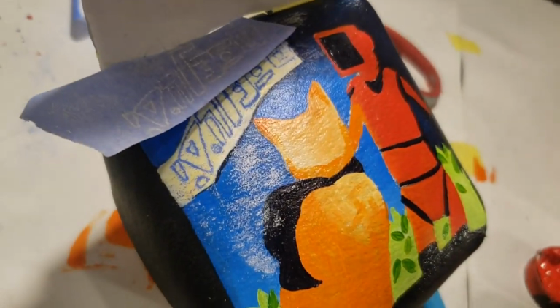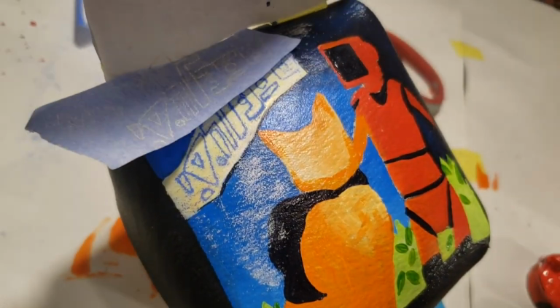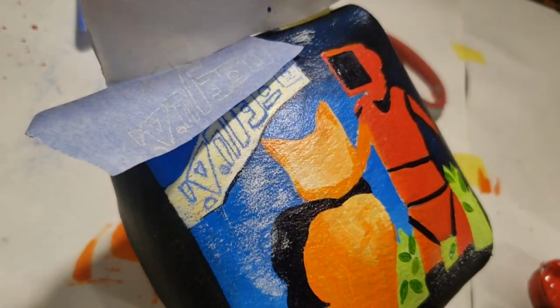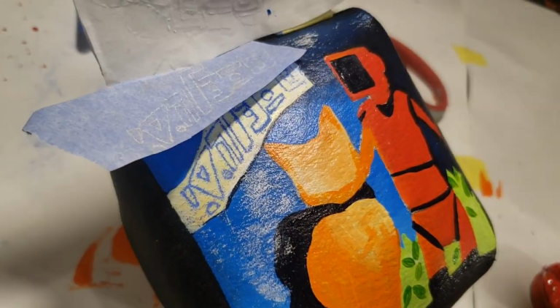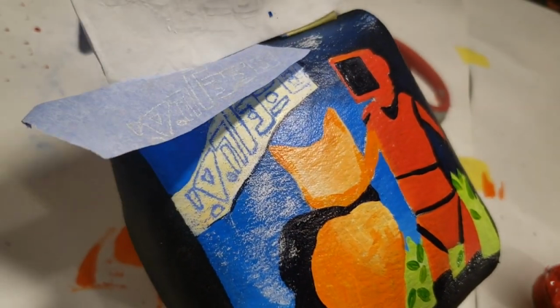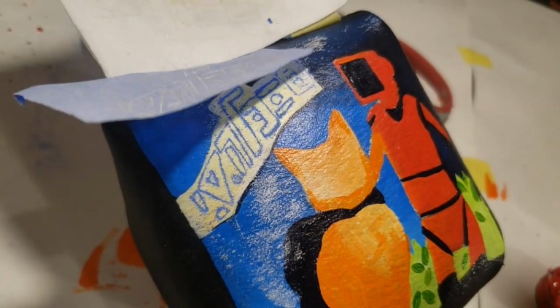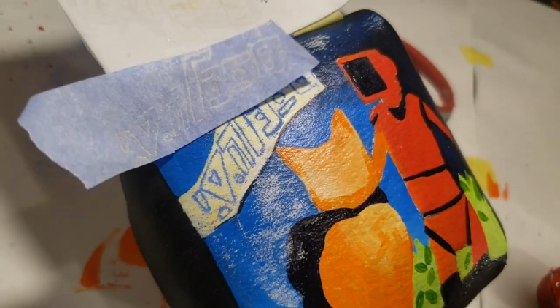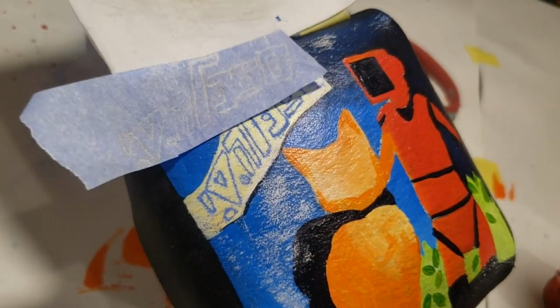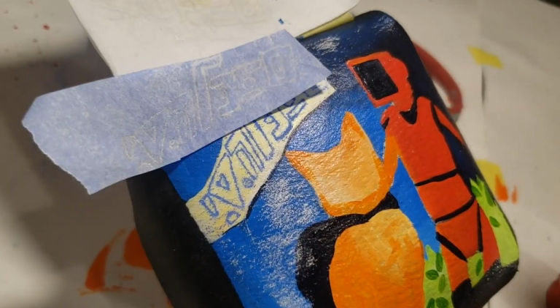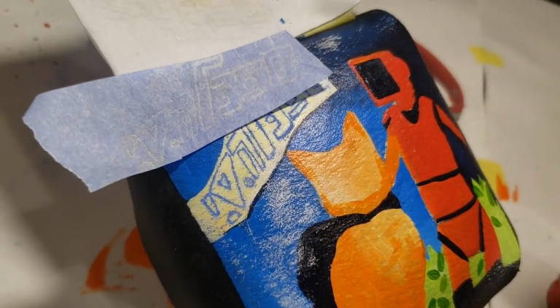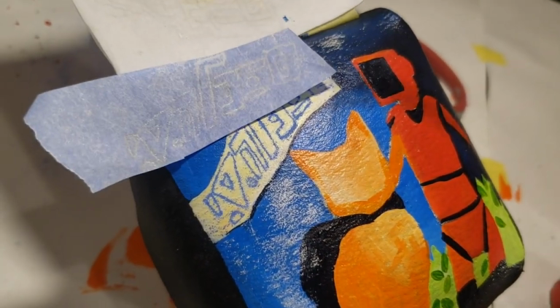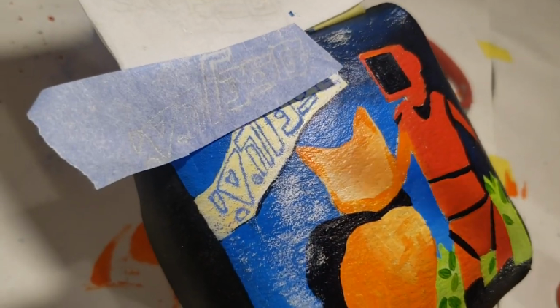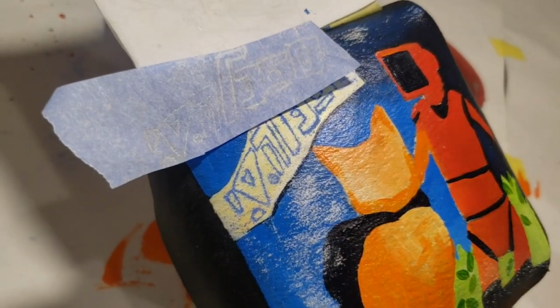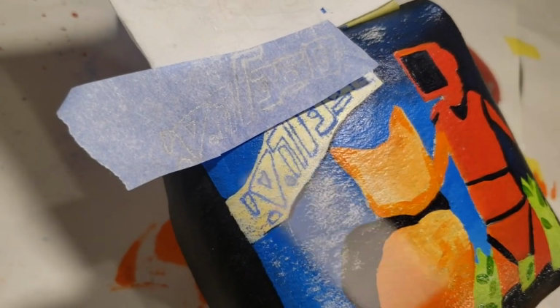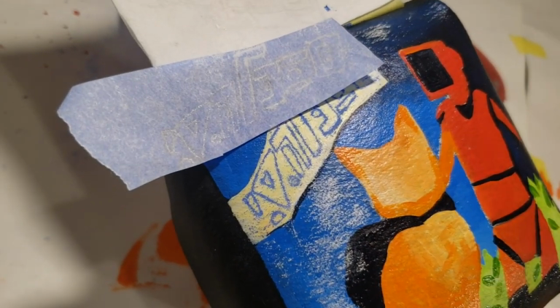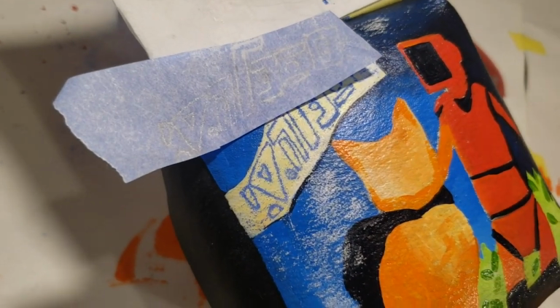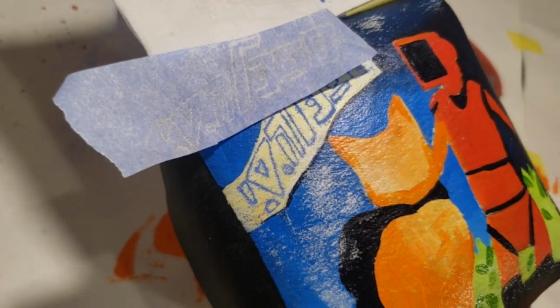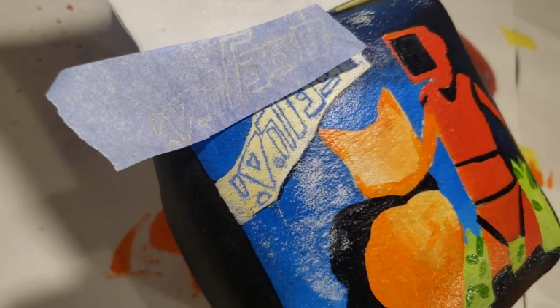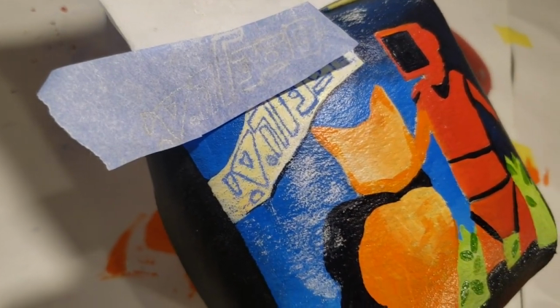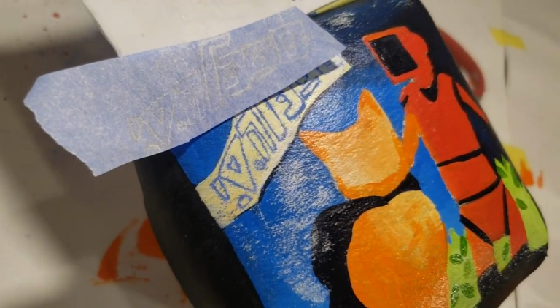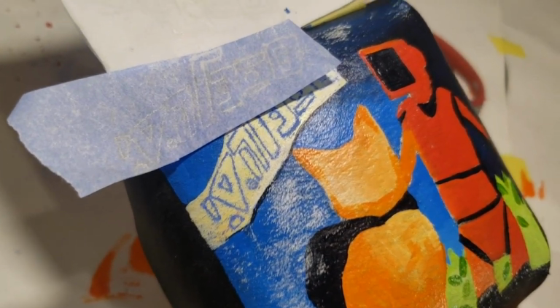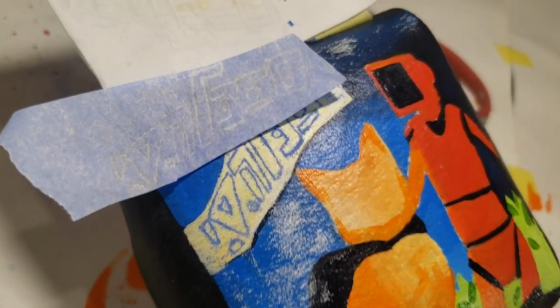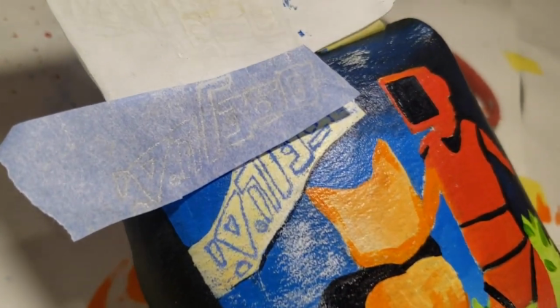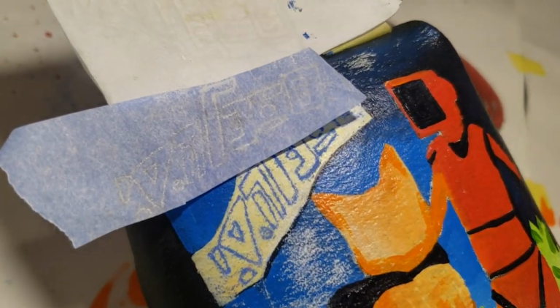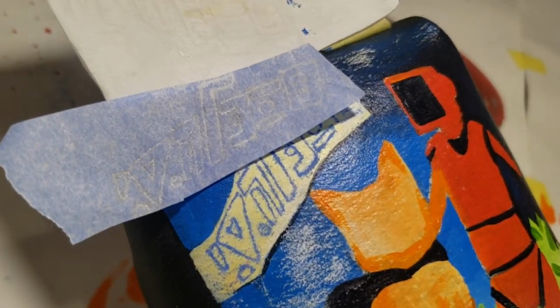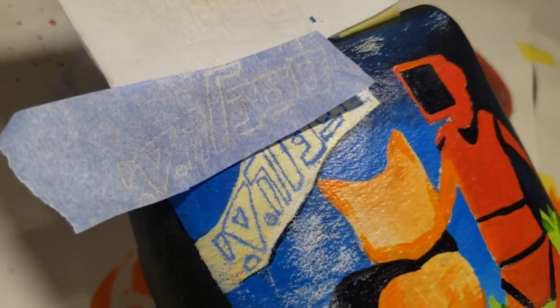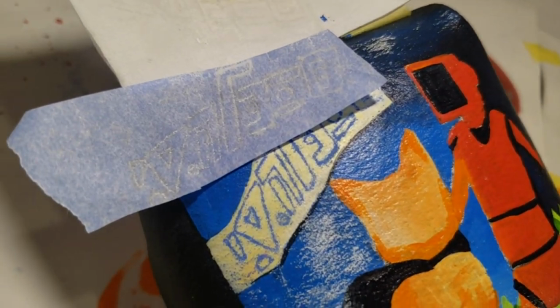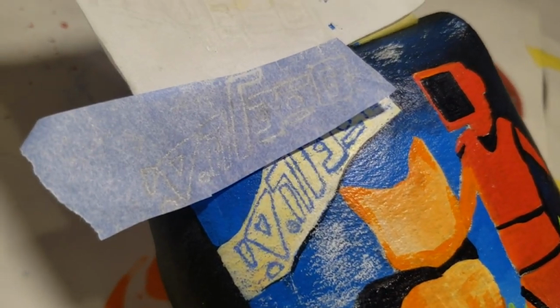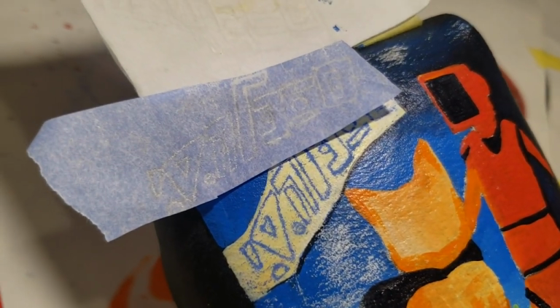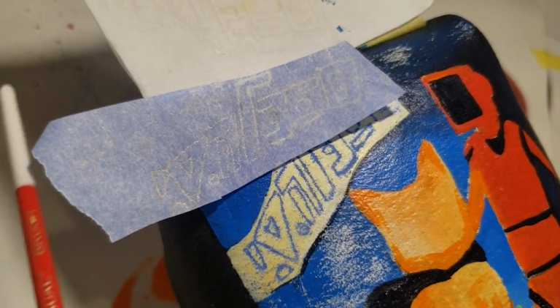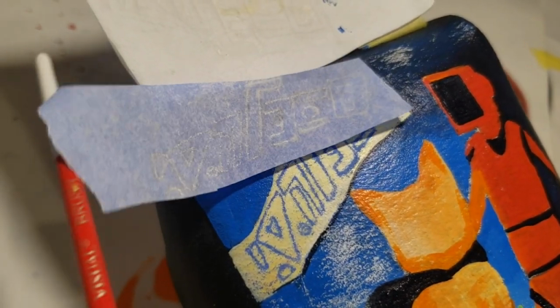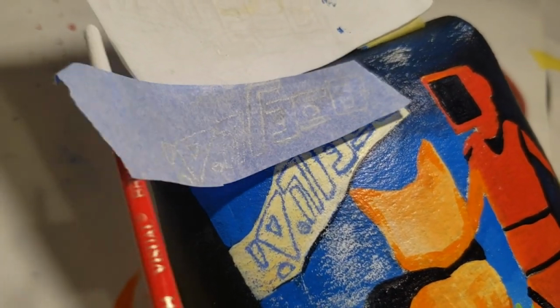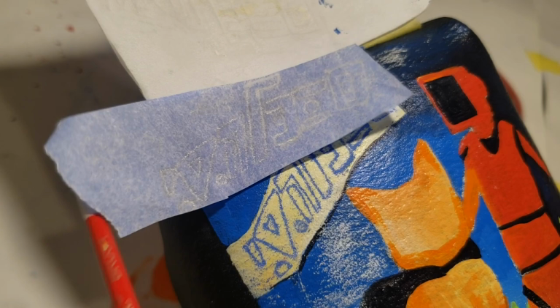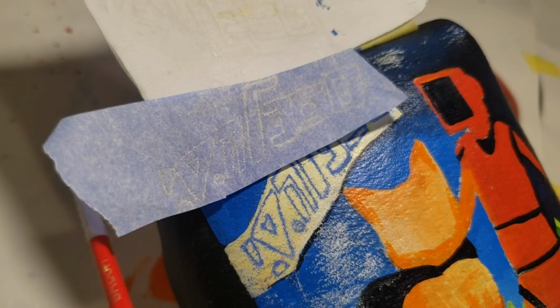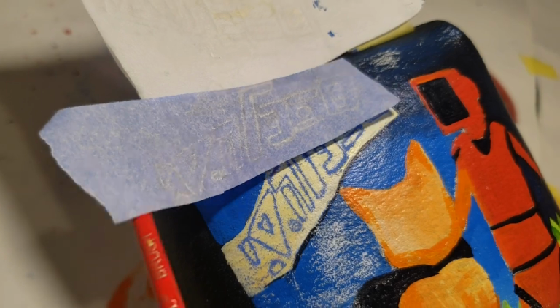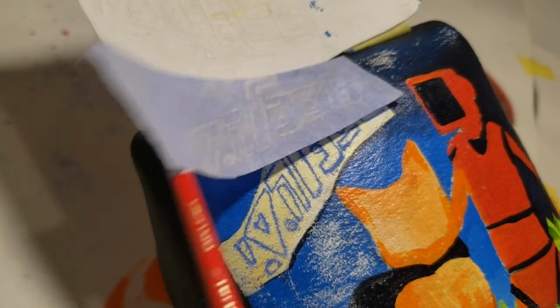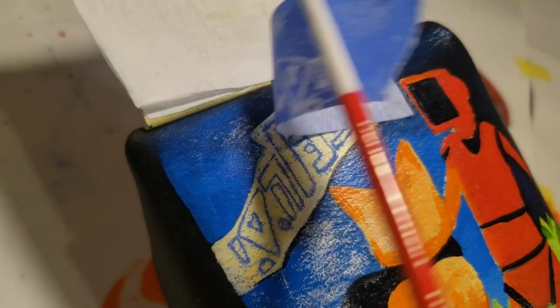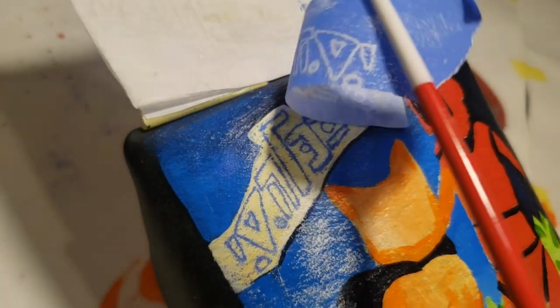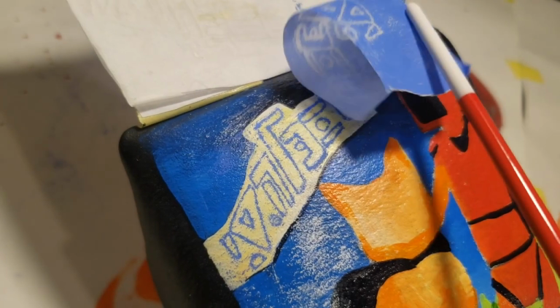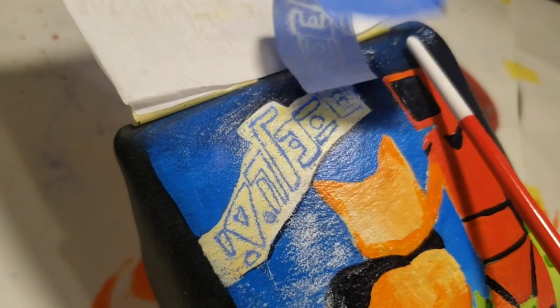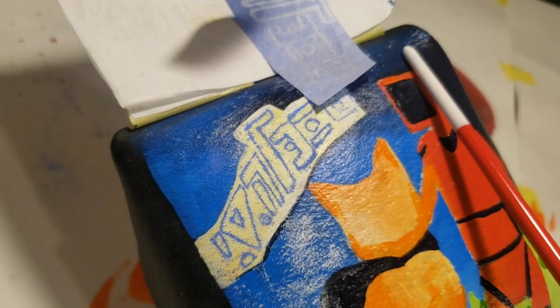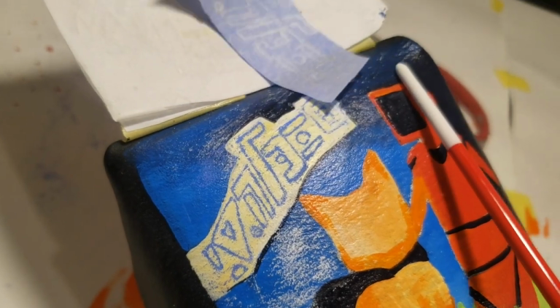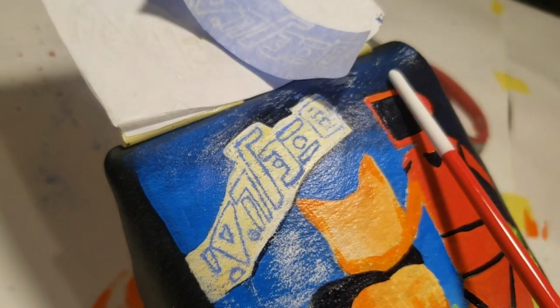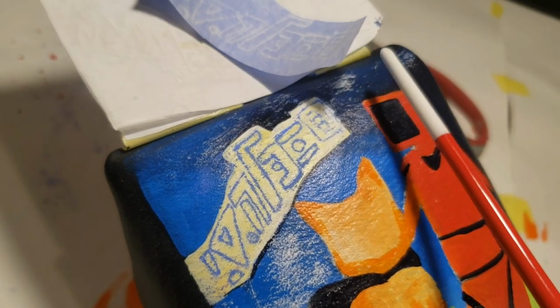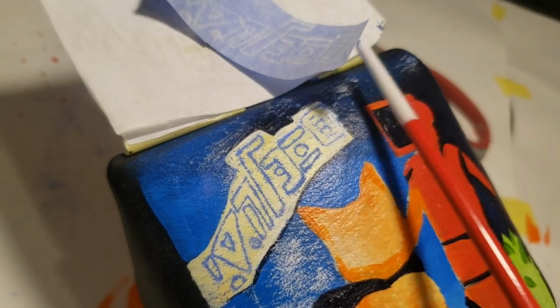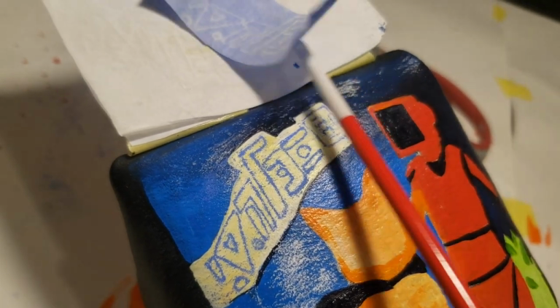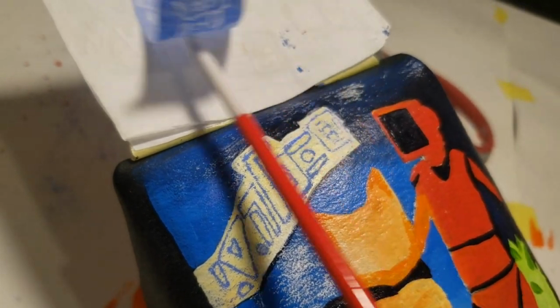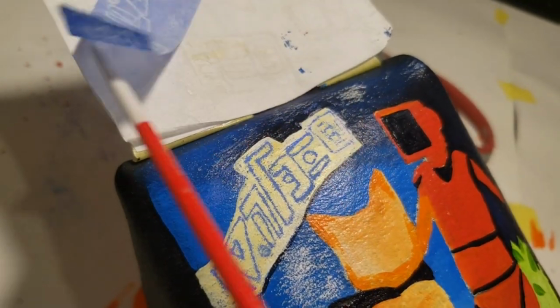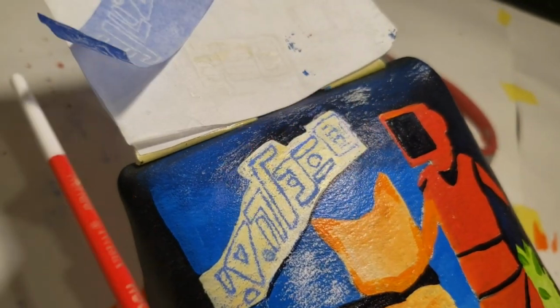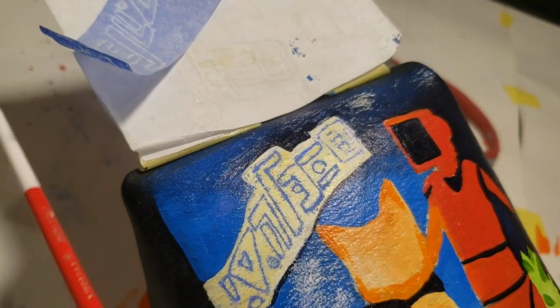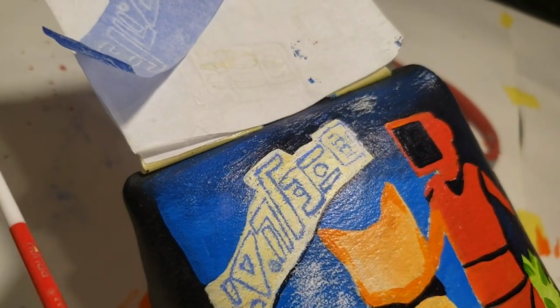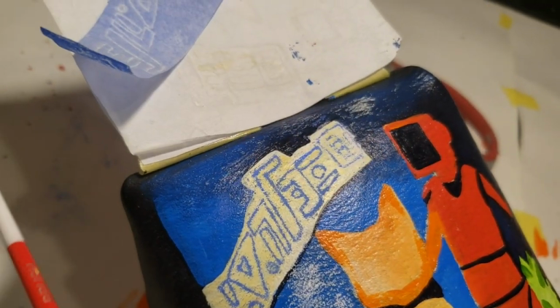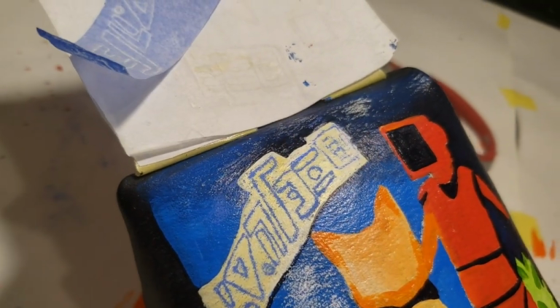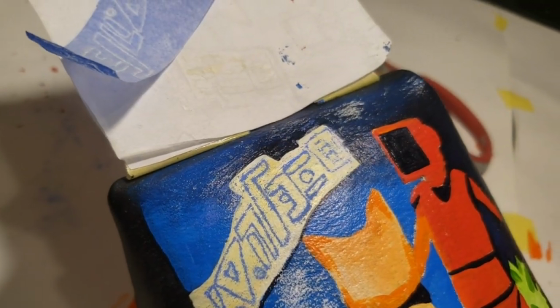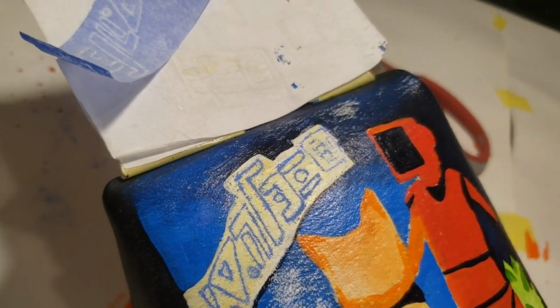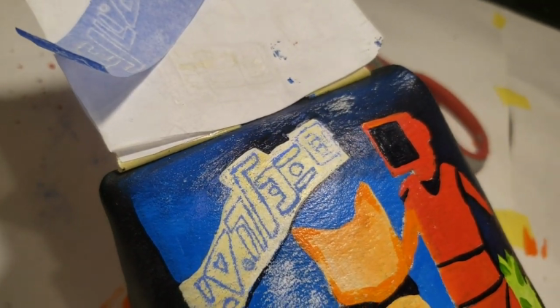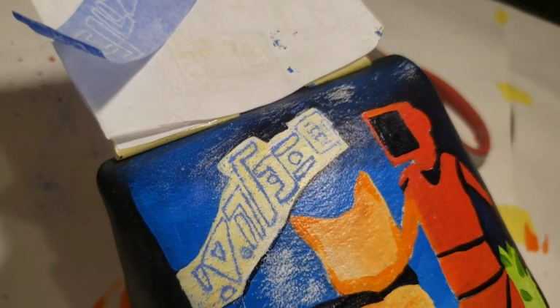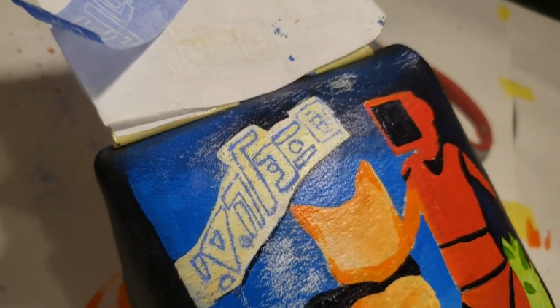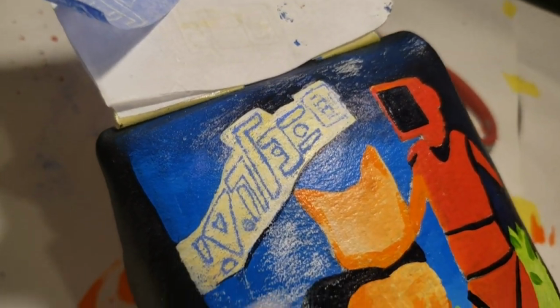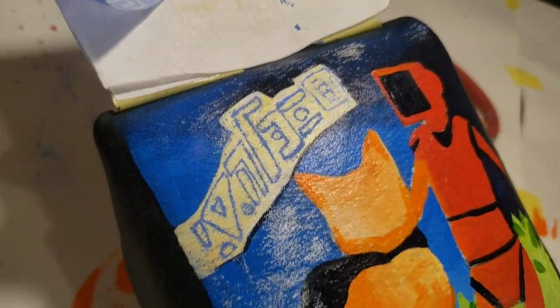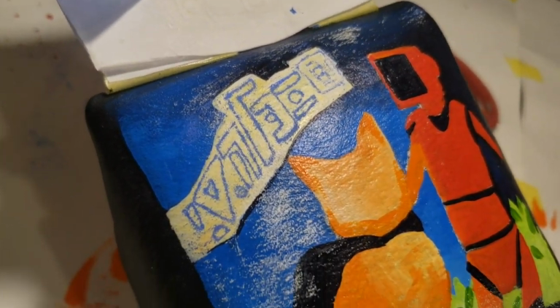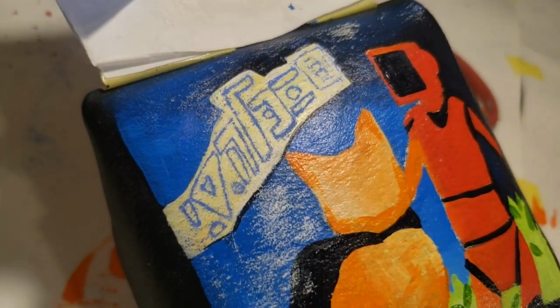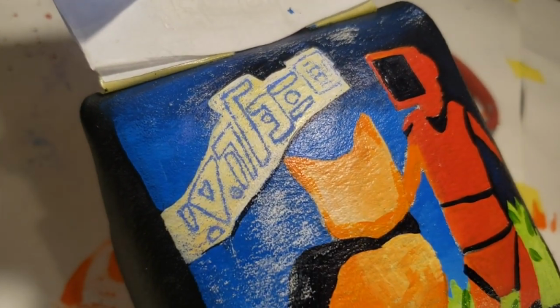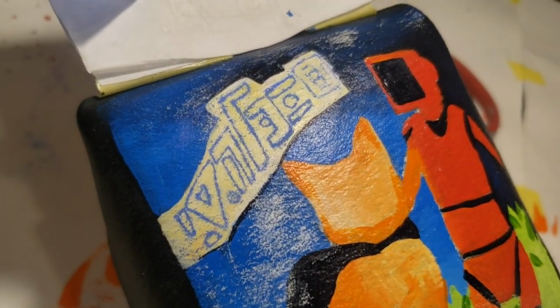To complete the lettering in the top white vanilla area, I used a small scrap of Sorrel transfer paper.